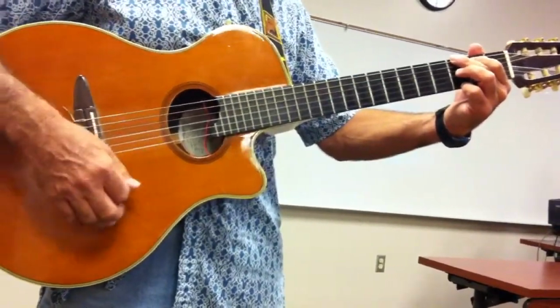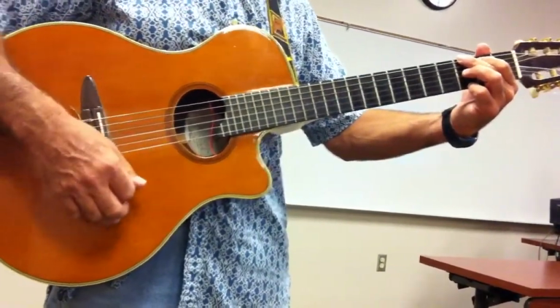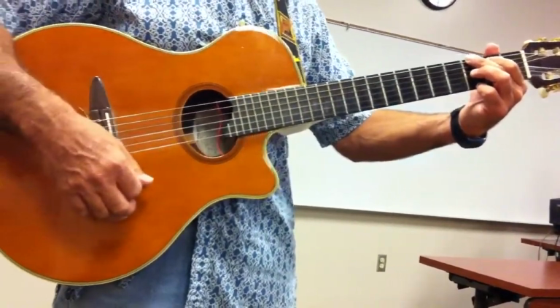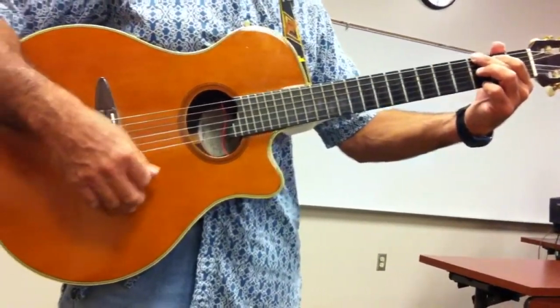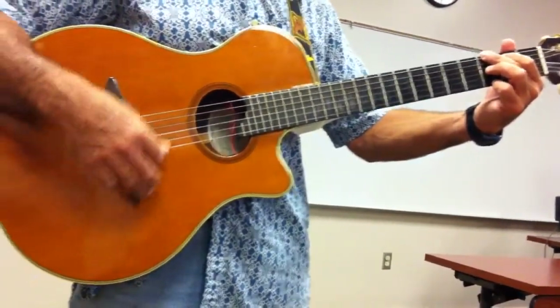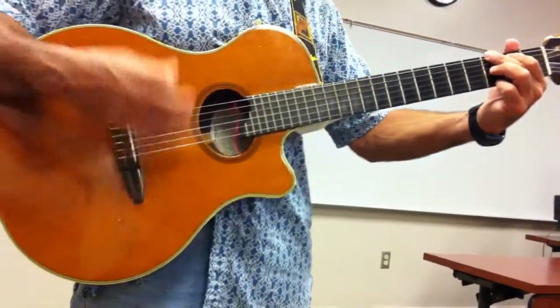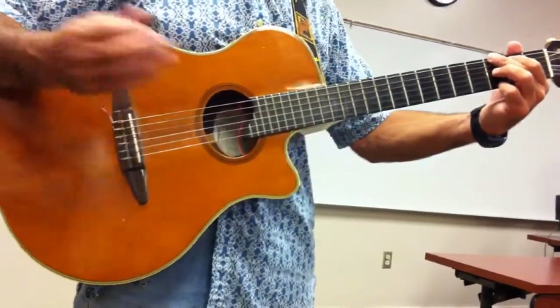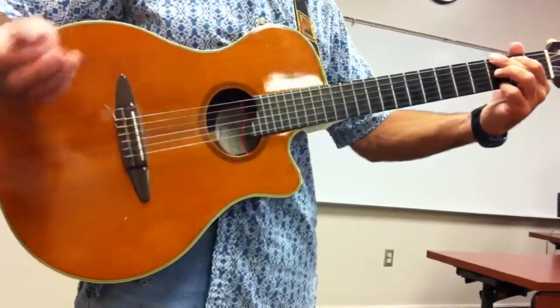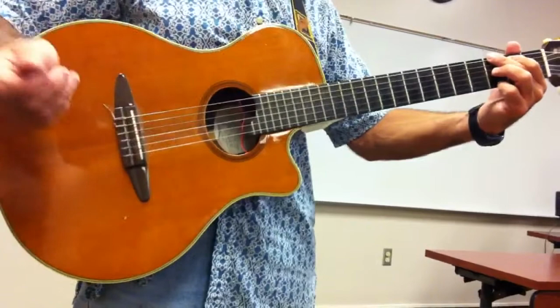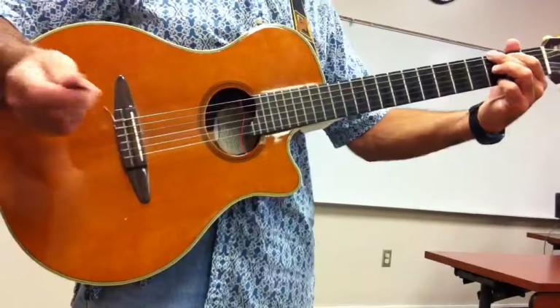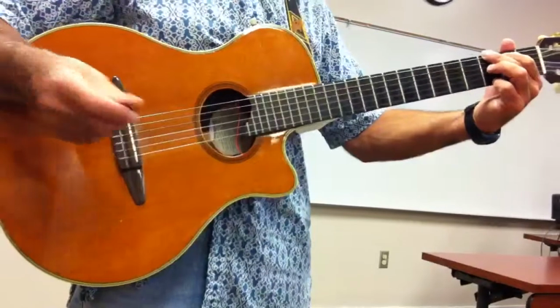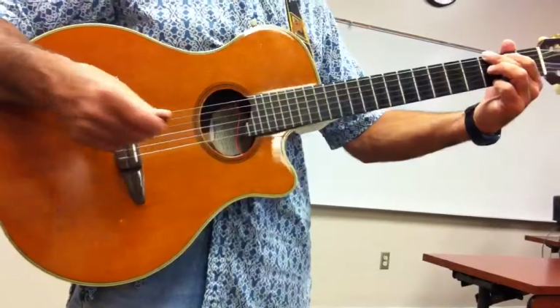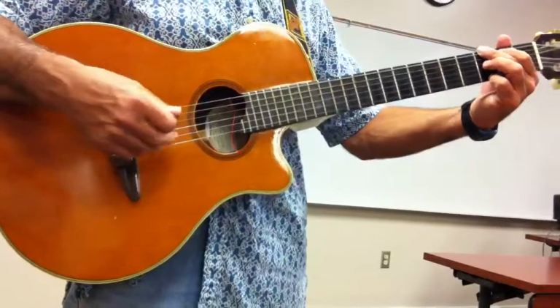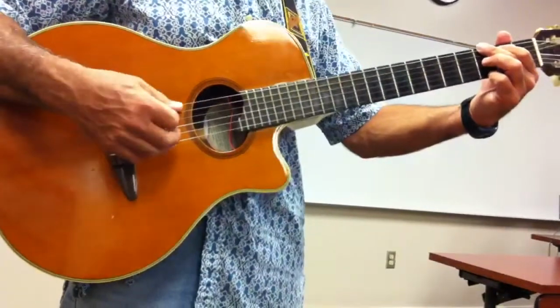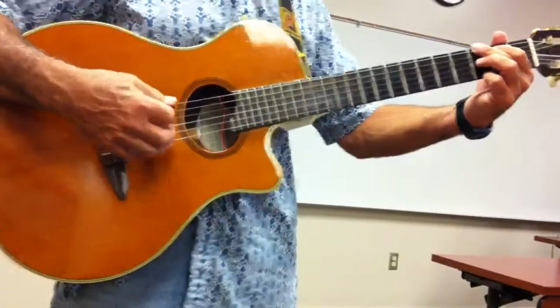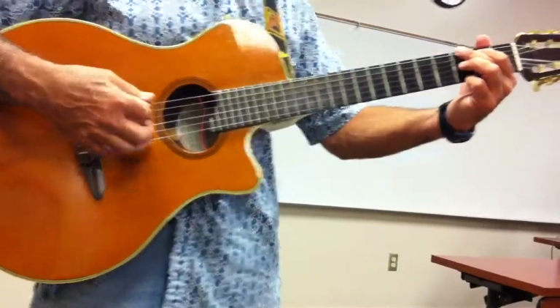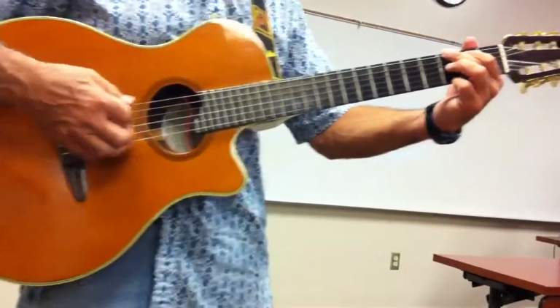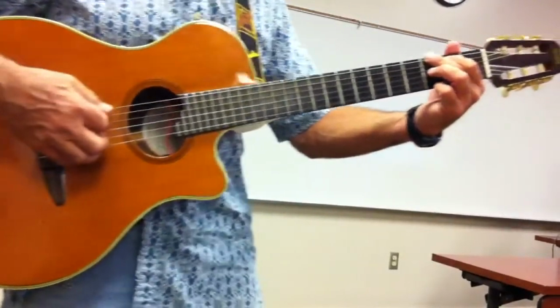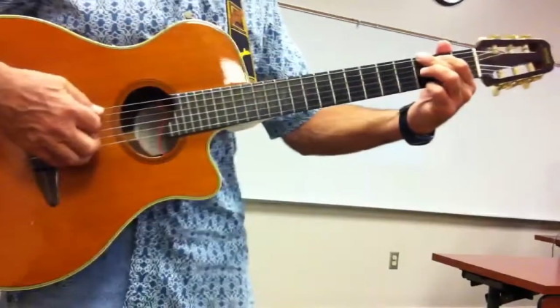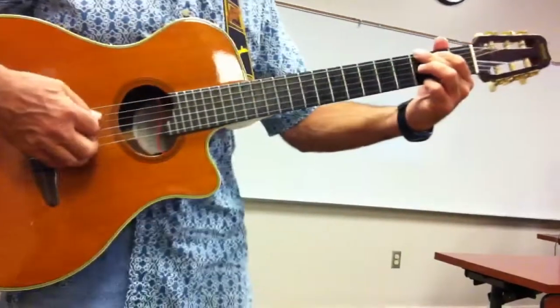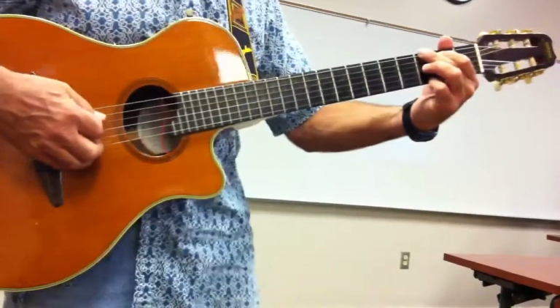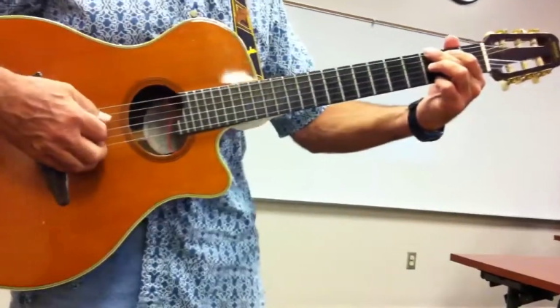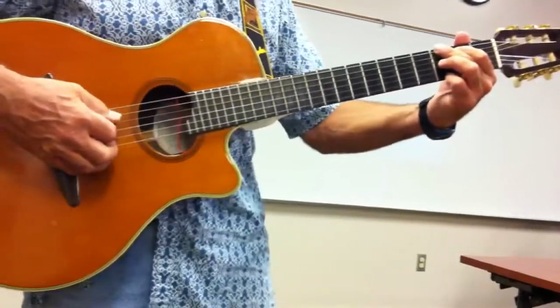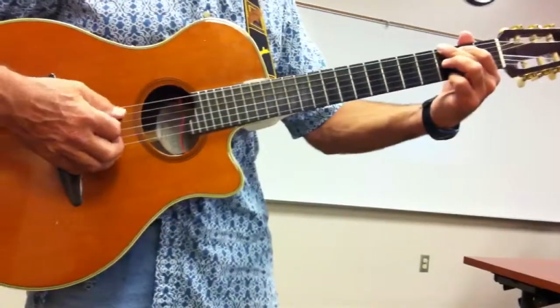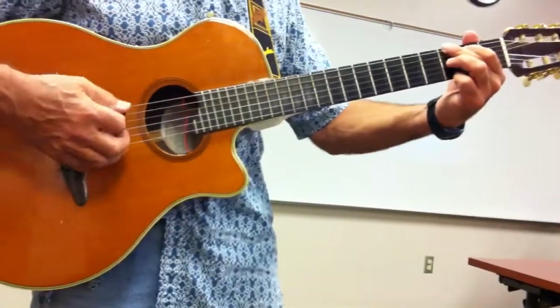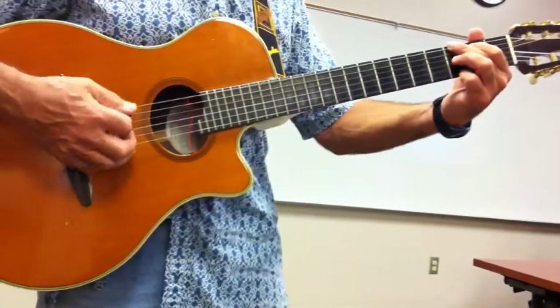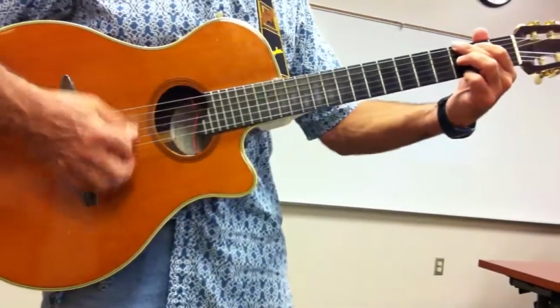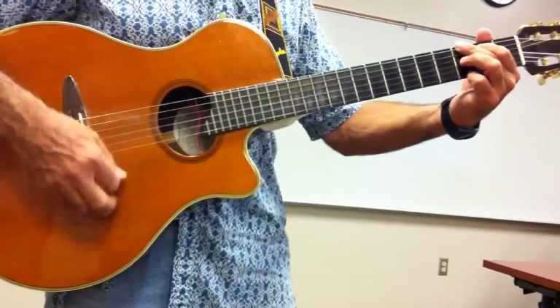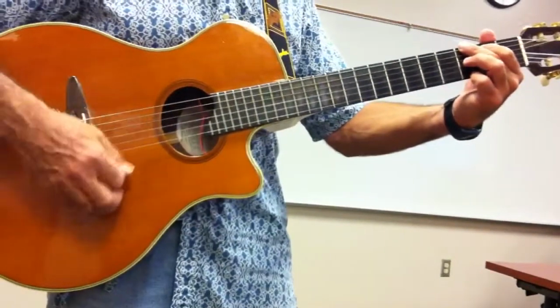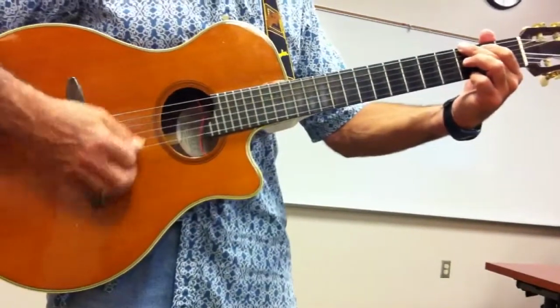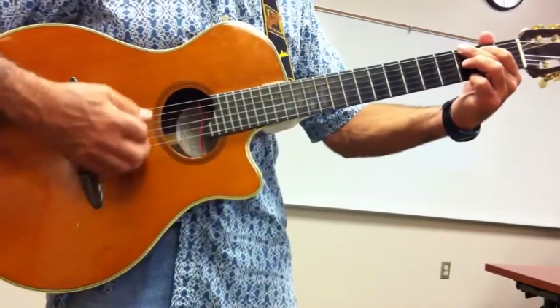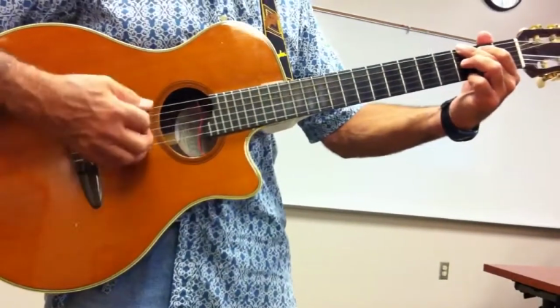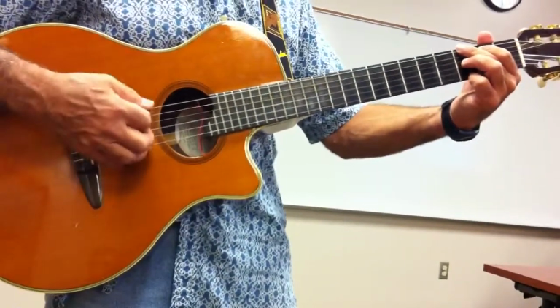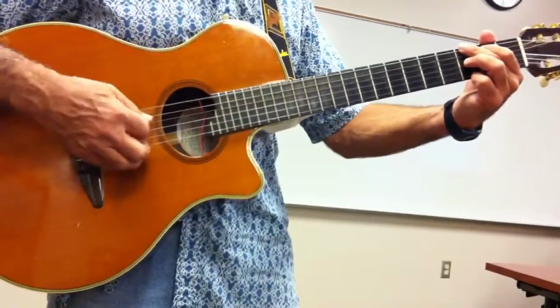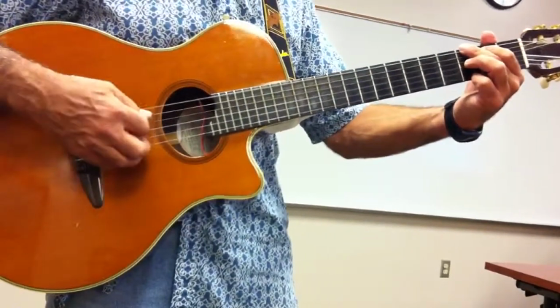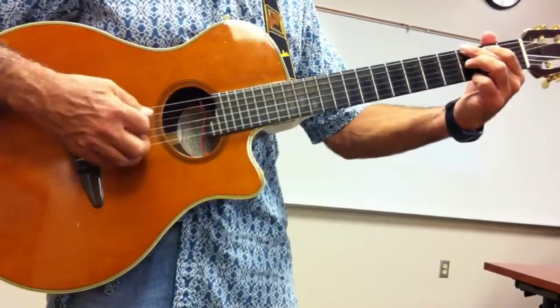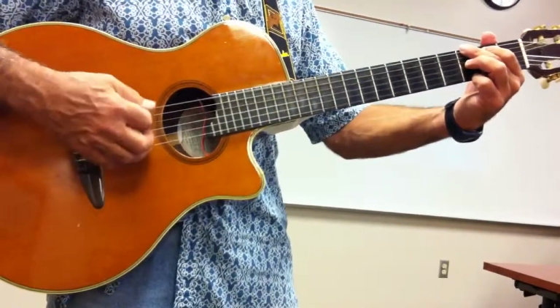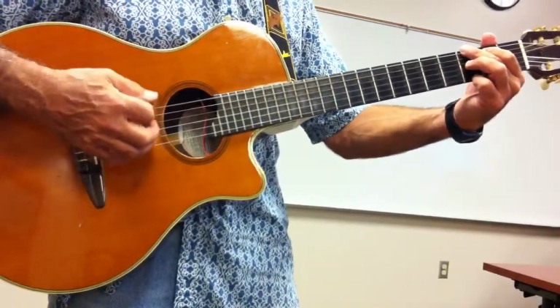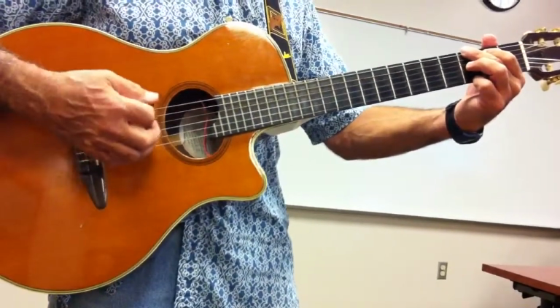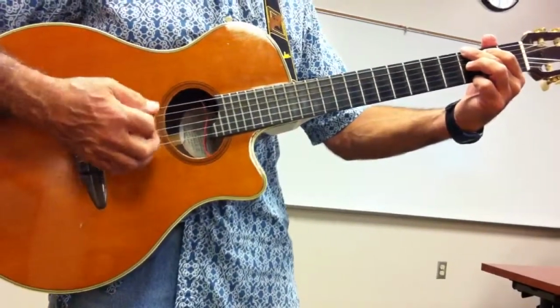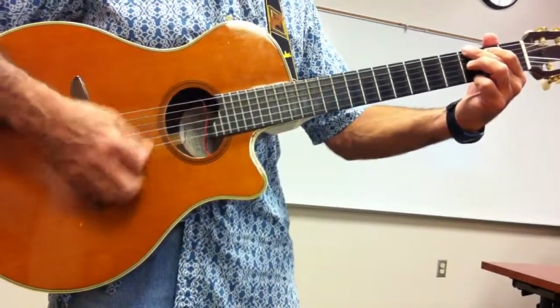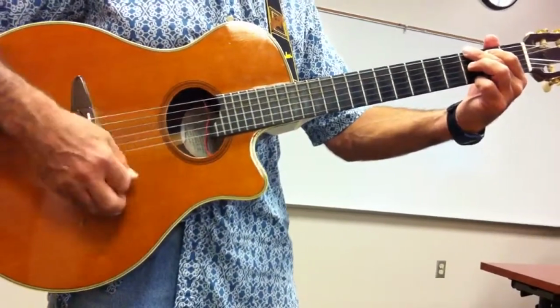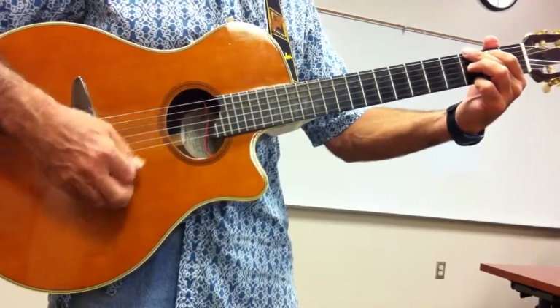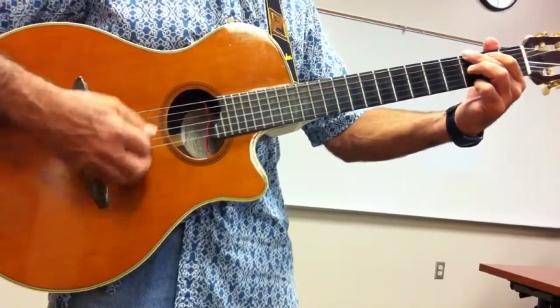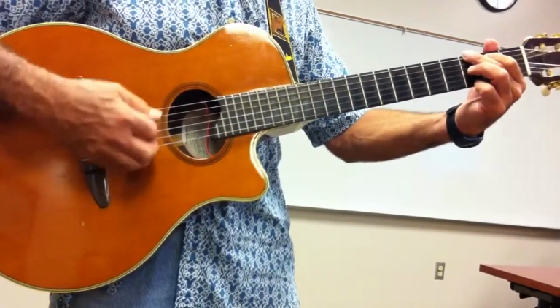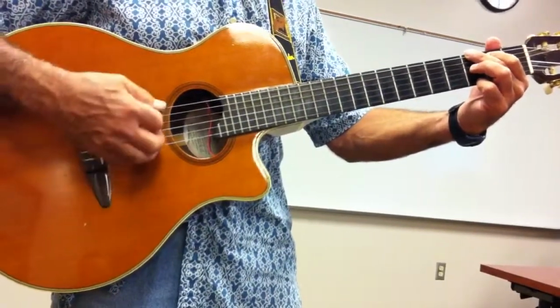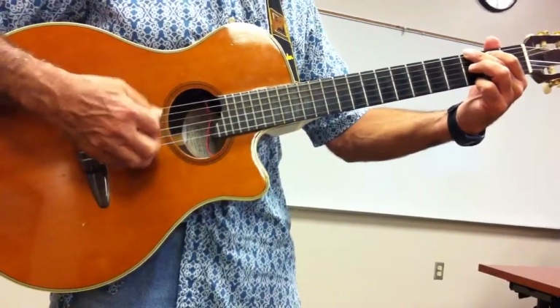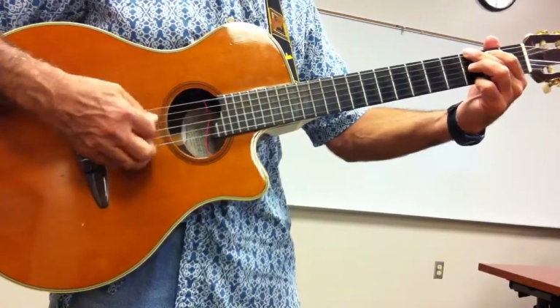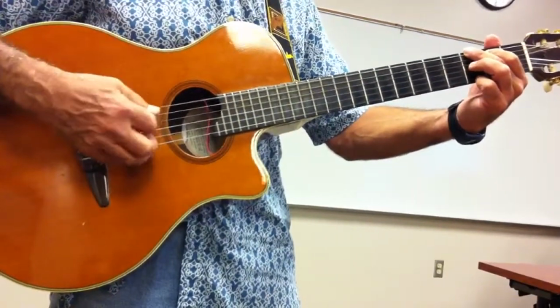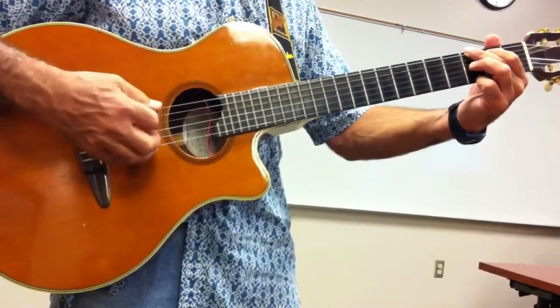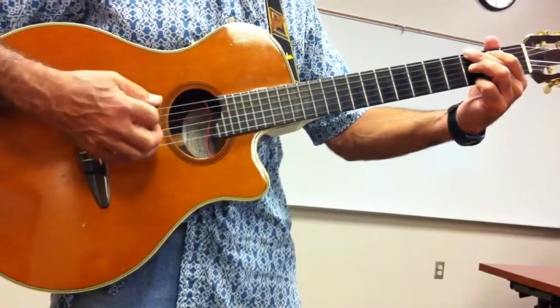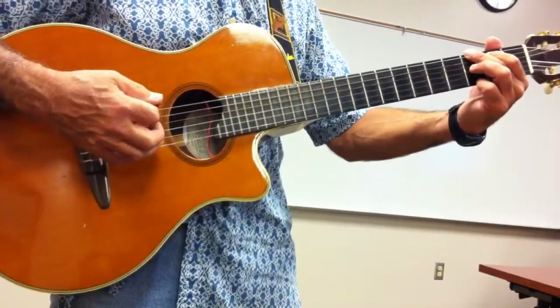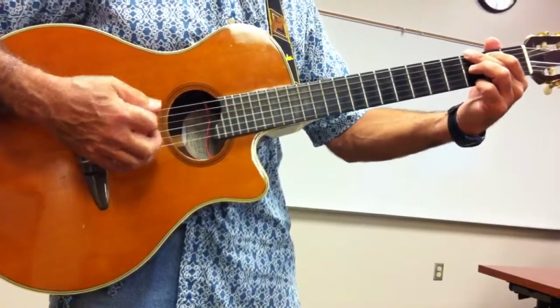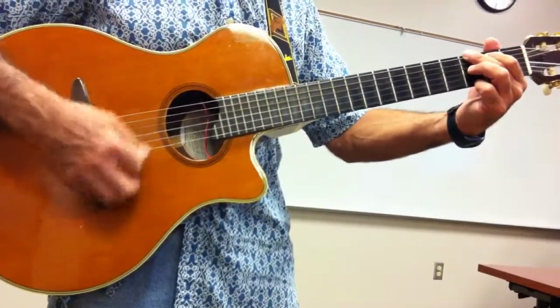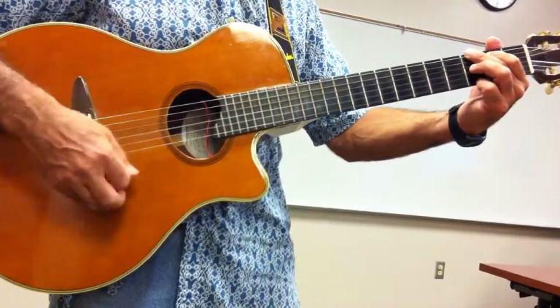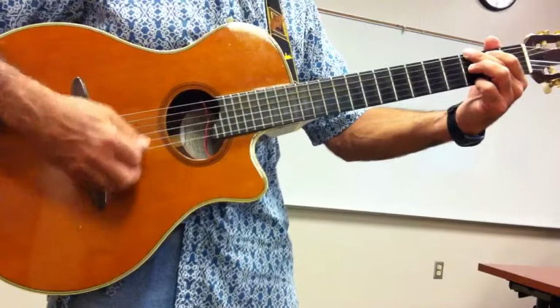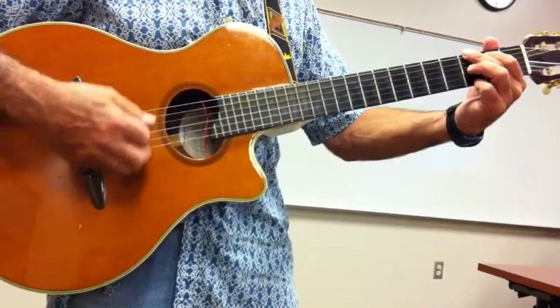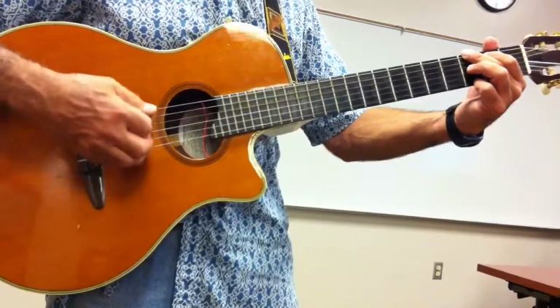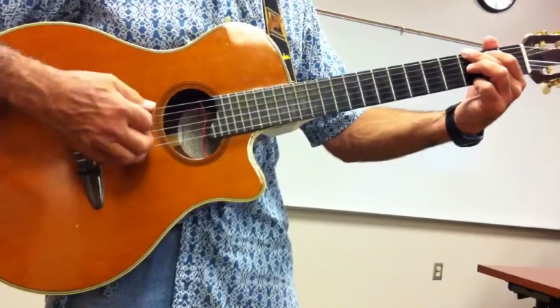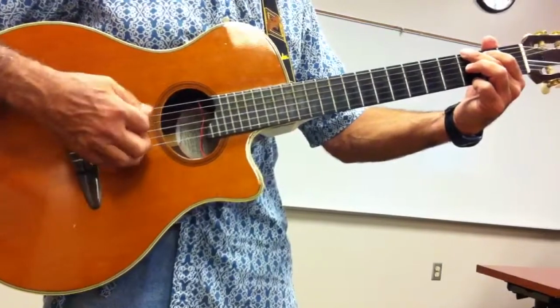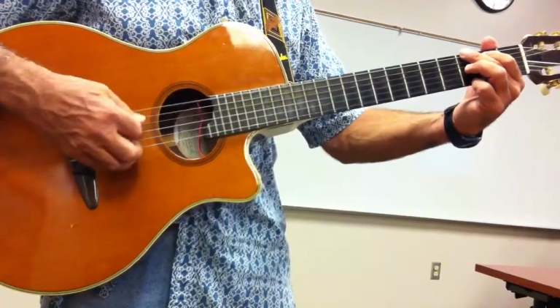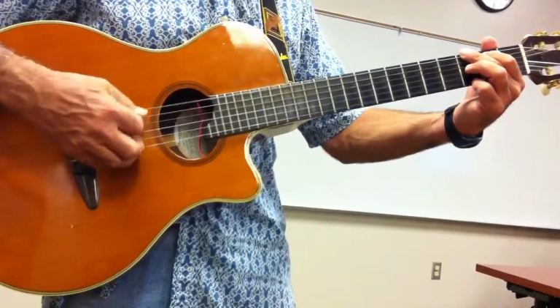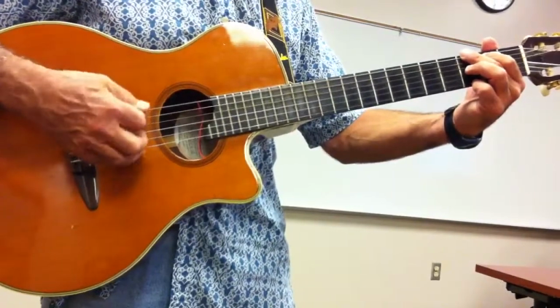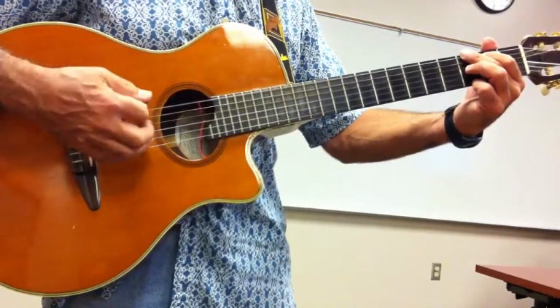So counting that, it would be like: 1, and 2, and 3, and 4, and...